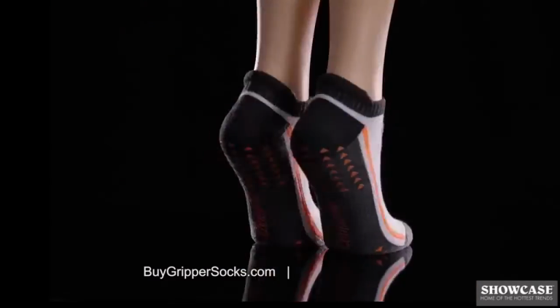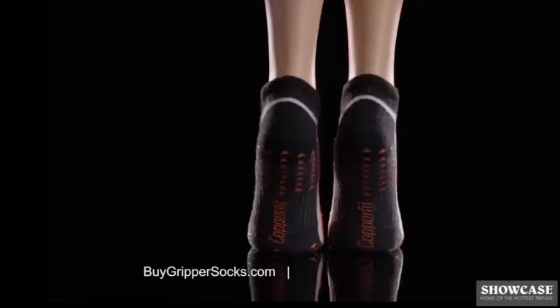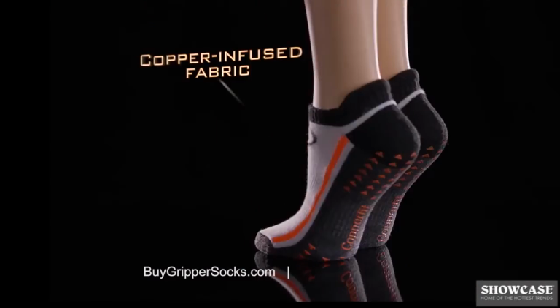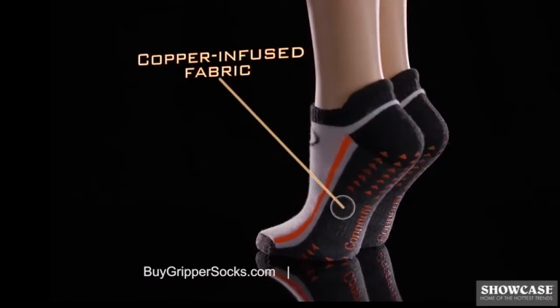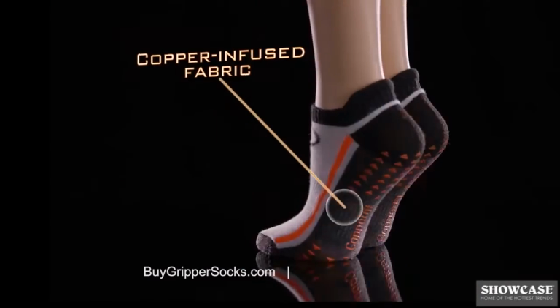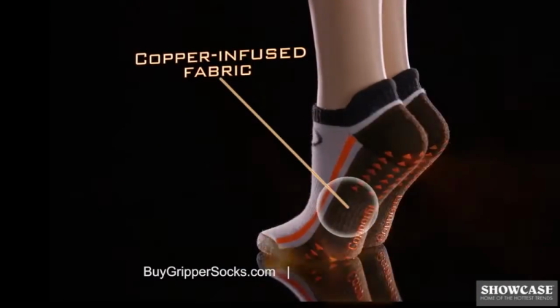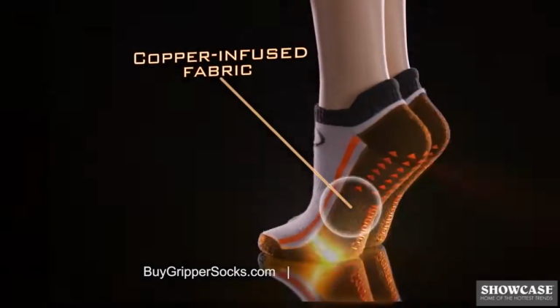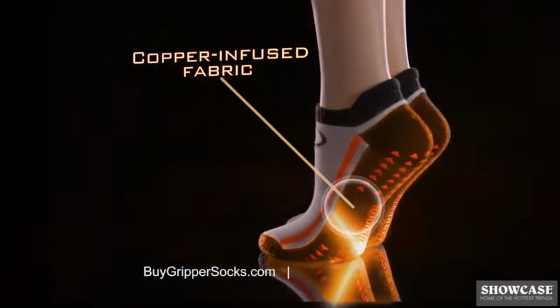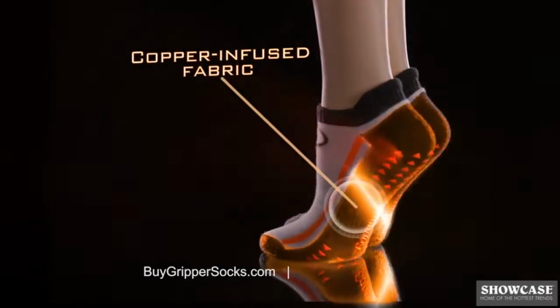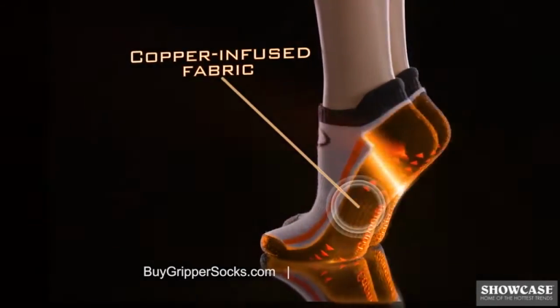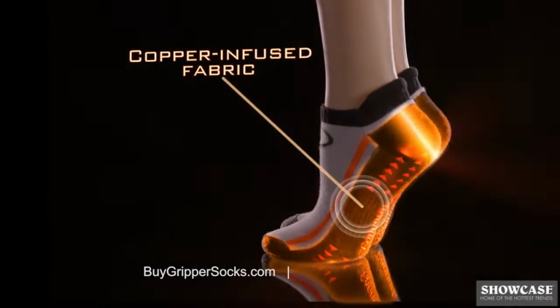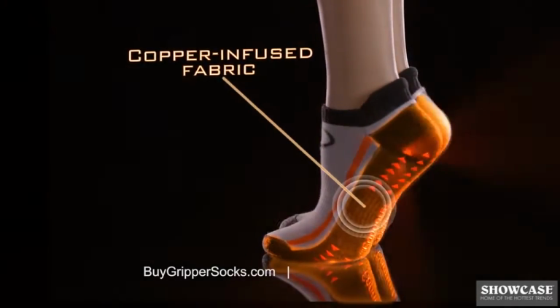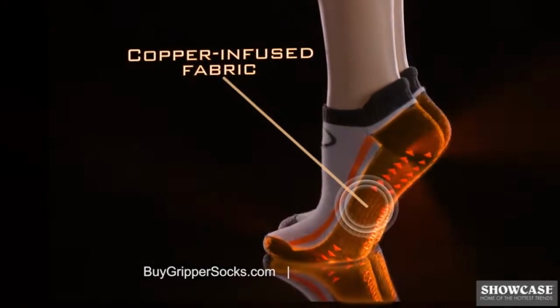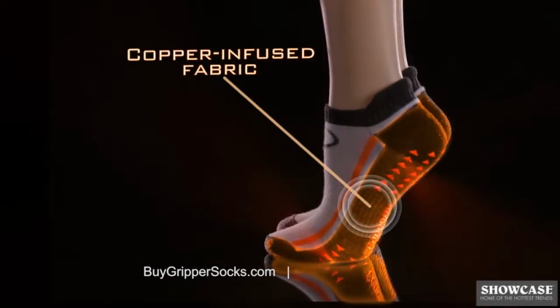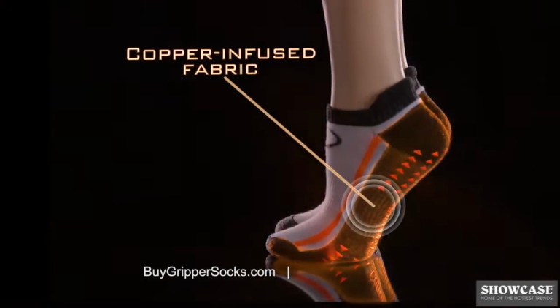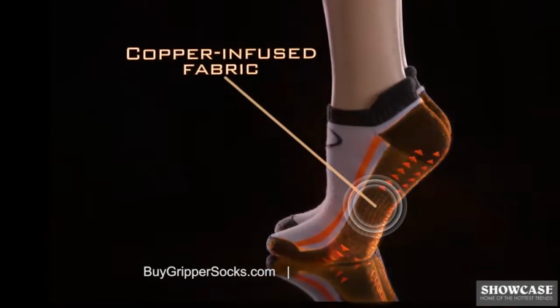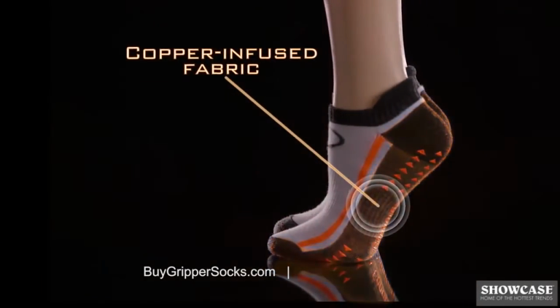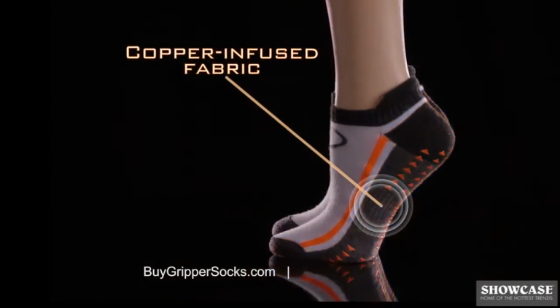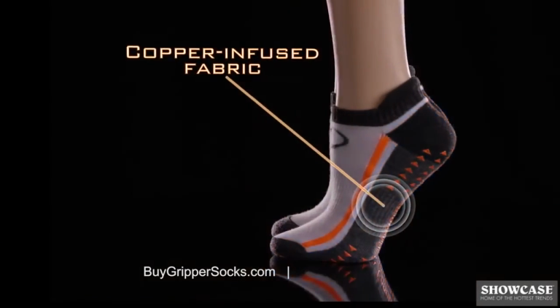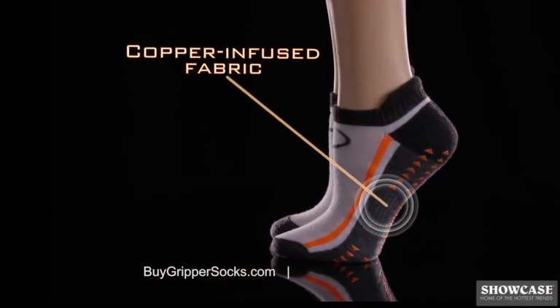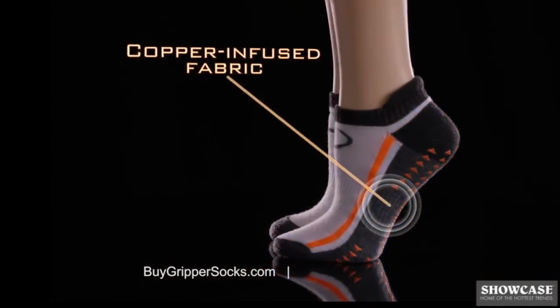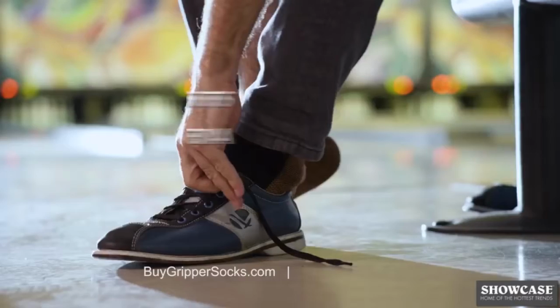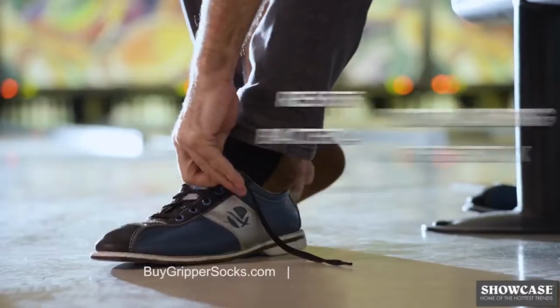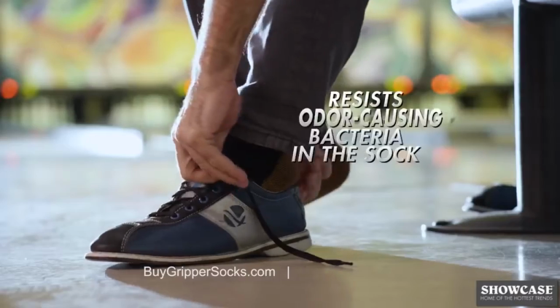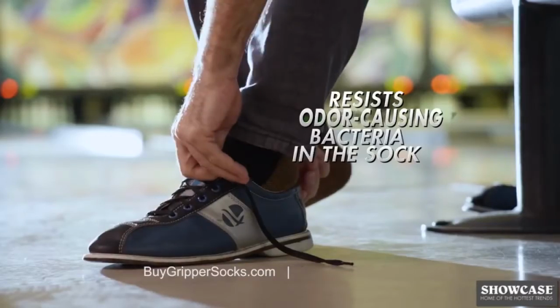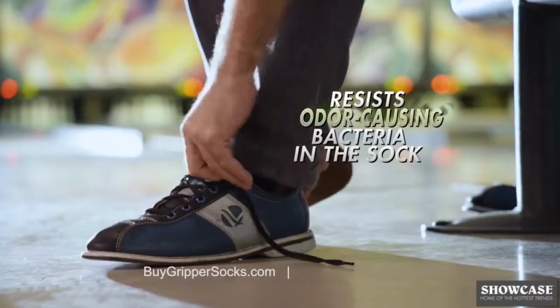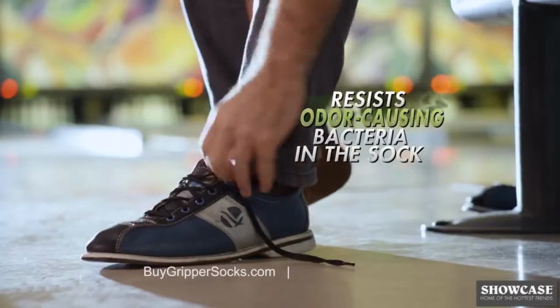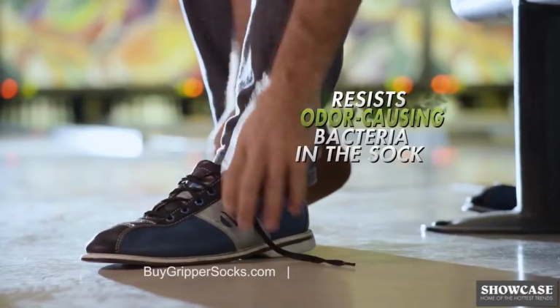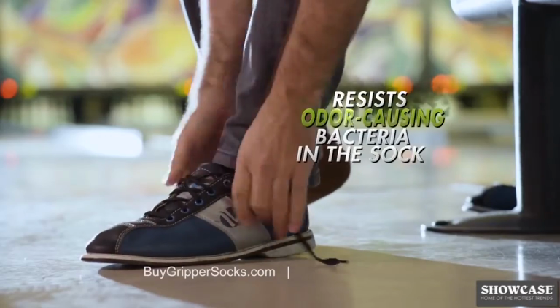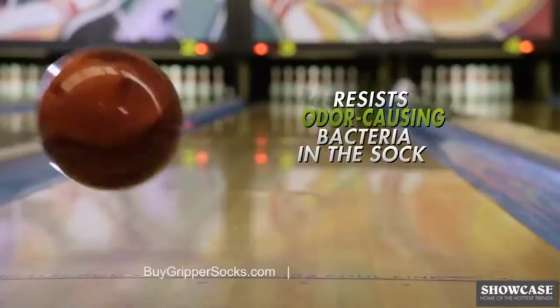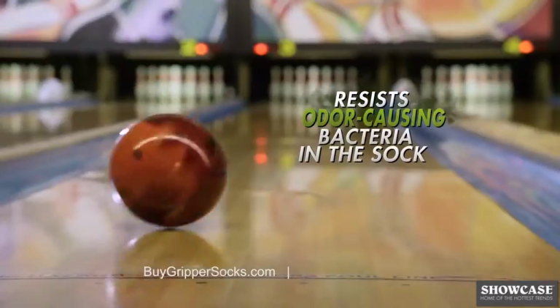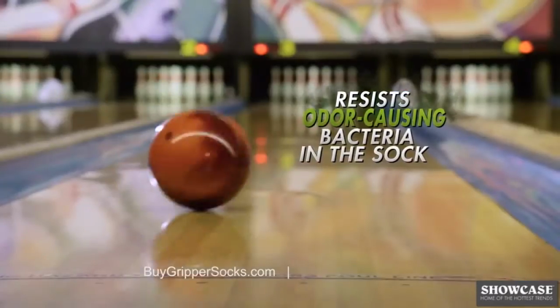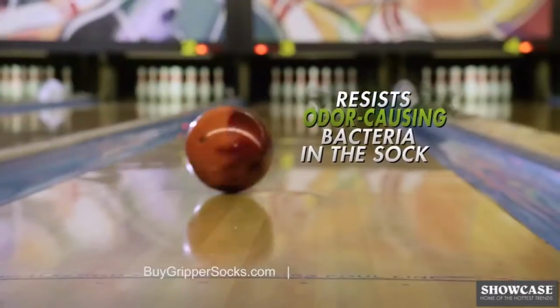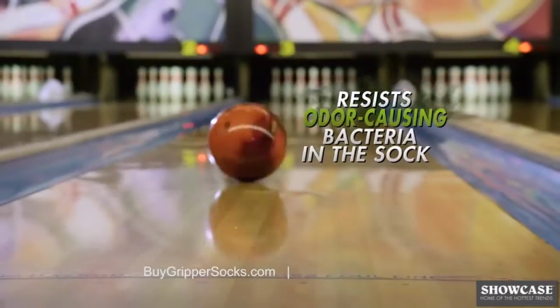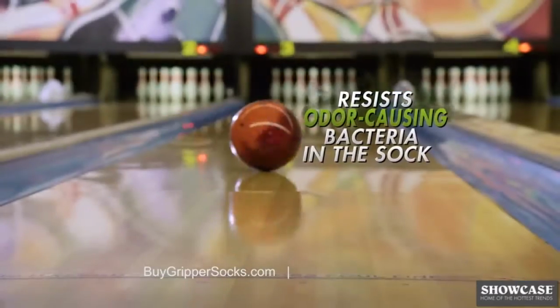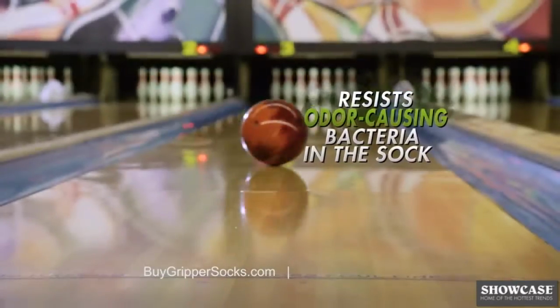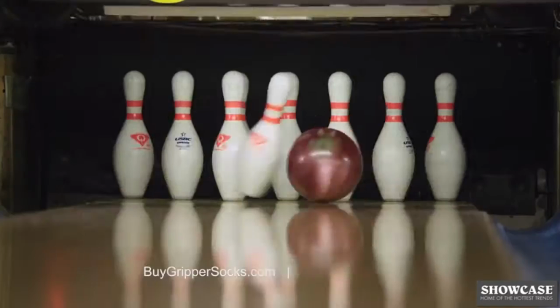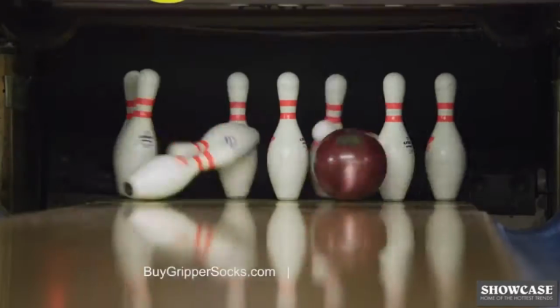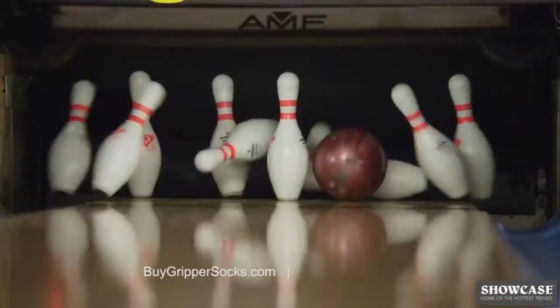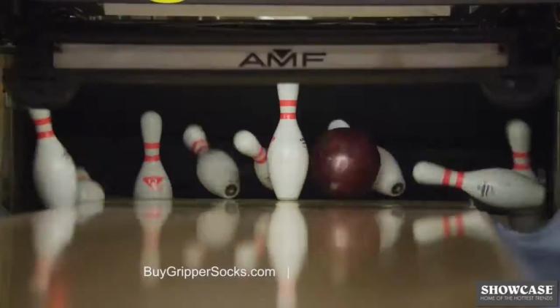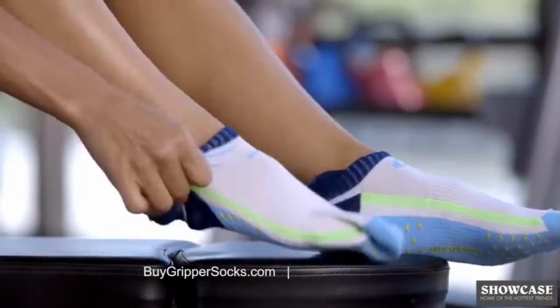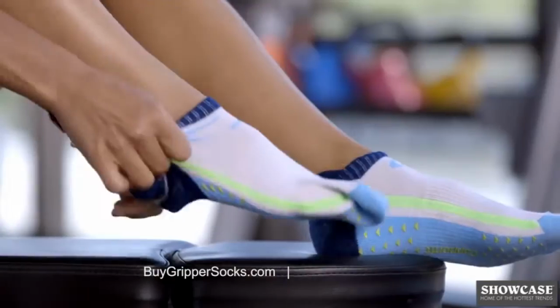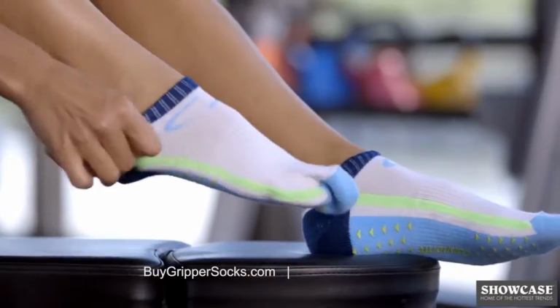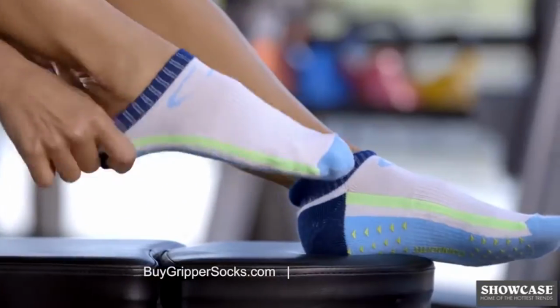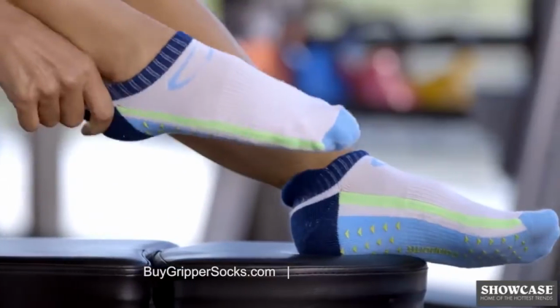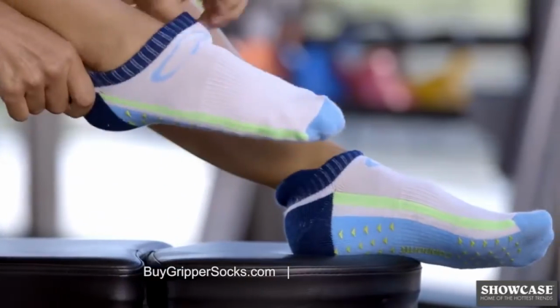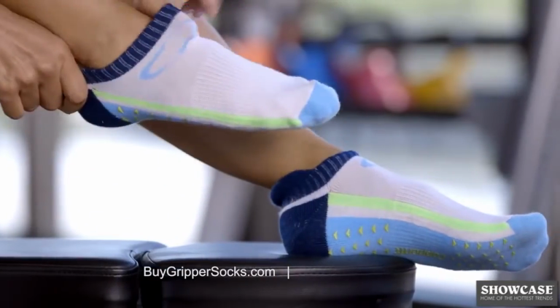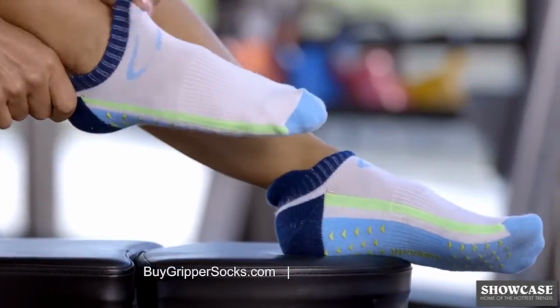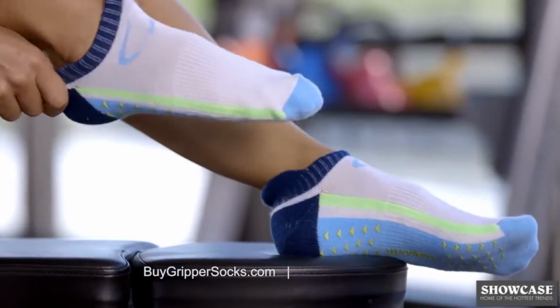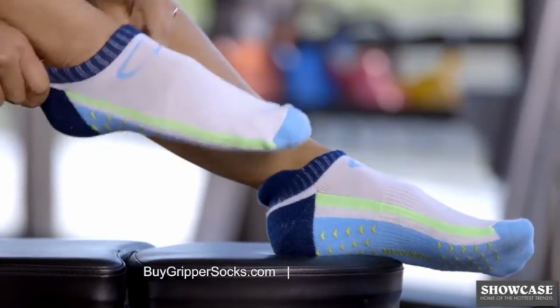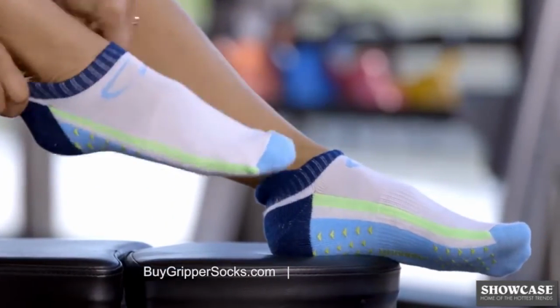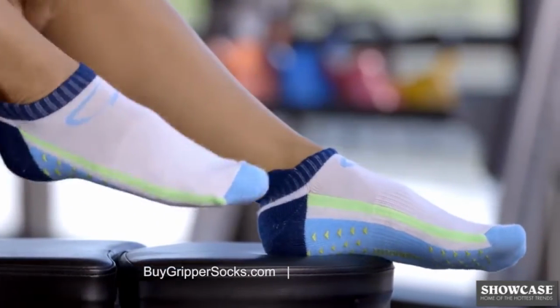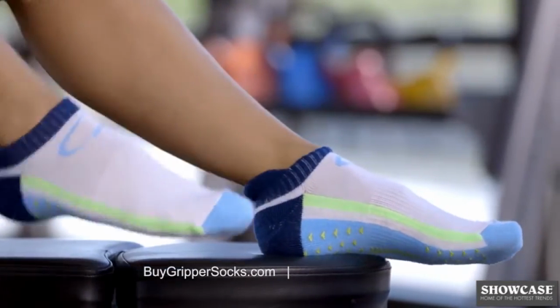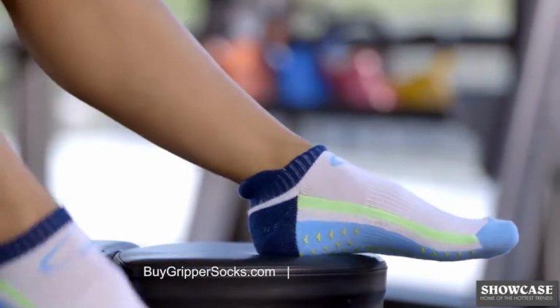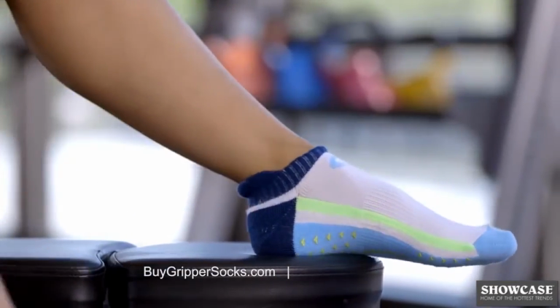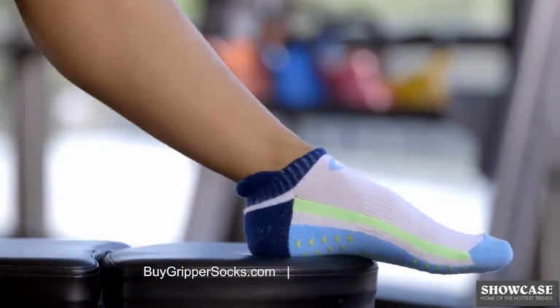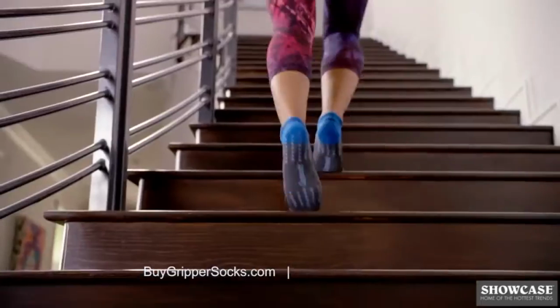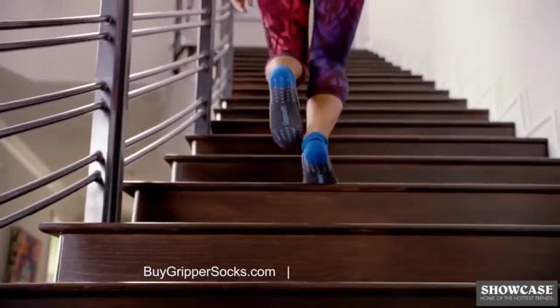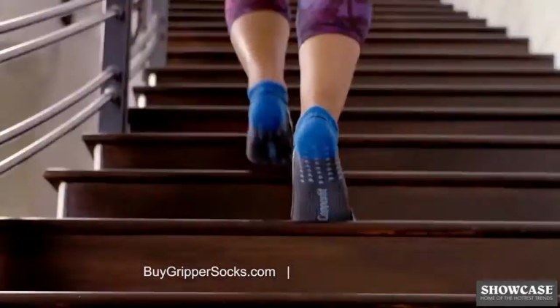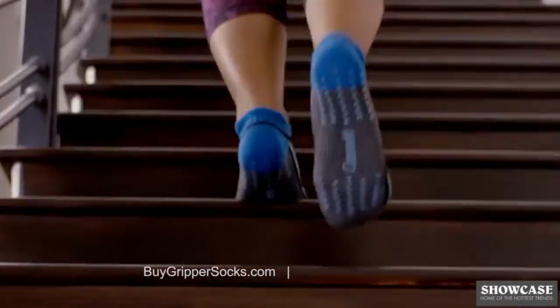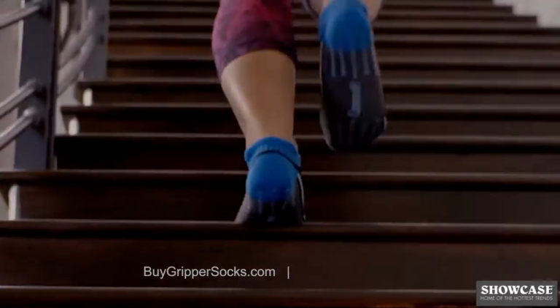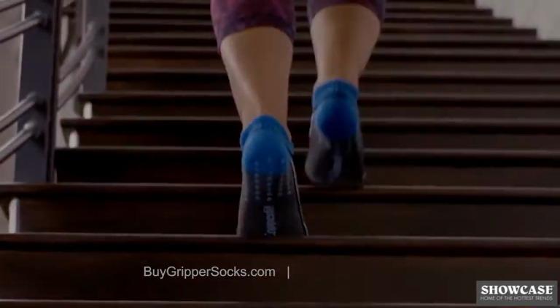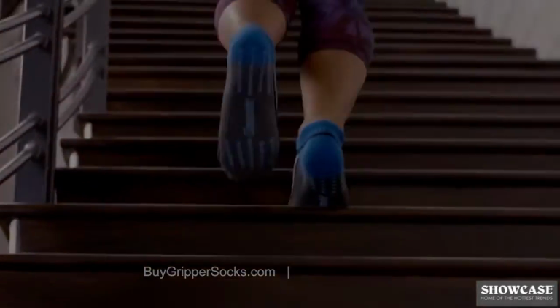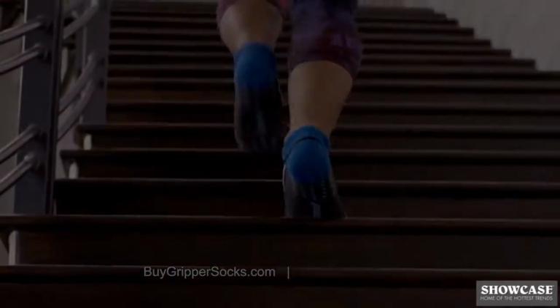CopperFit signature copper-infused fabric to resist odor-causing bacteria — the most sure-footed gripper sock you will ever wear.